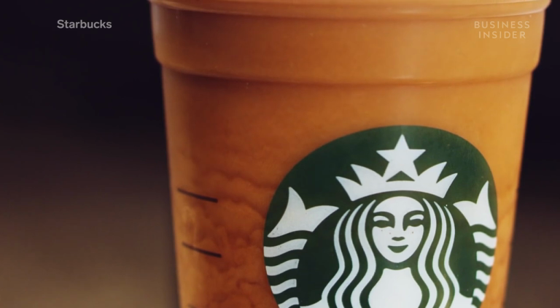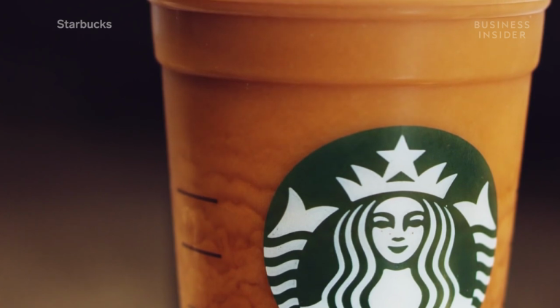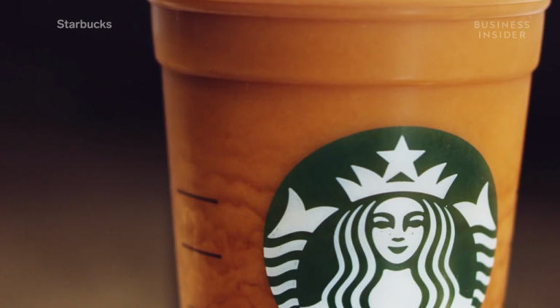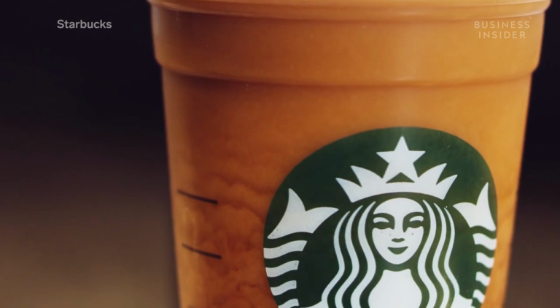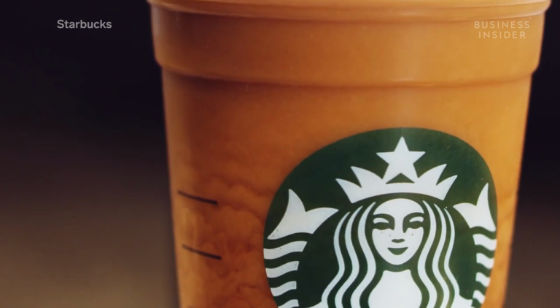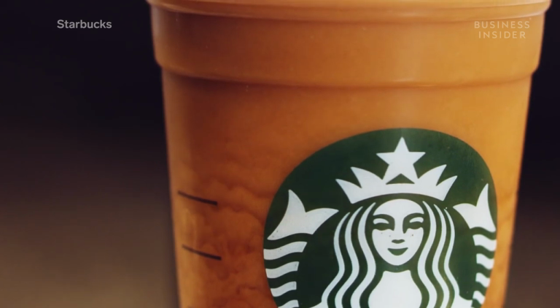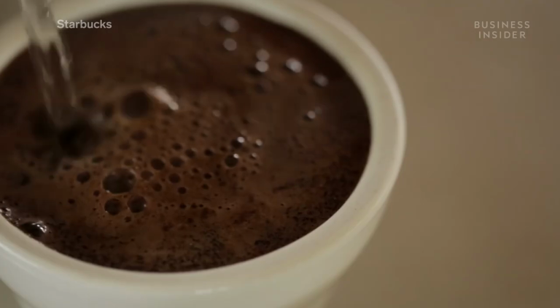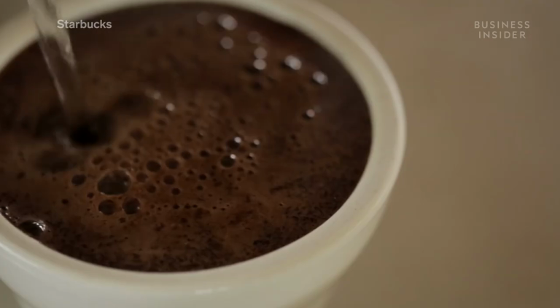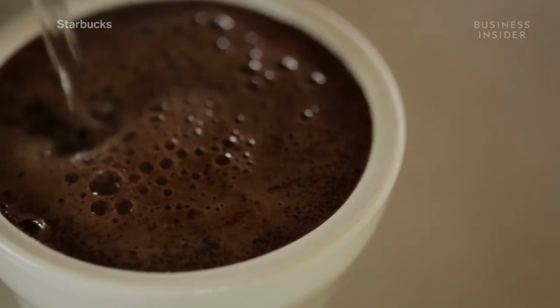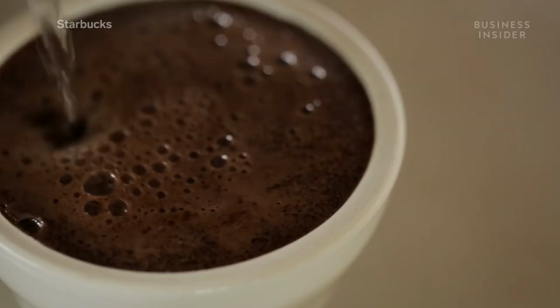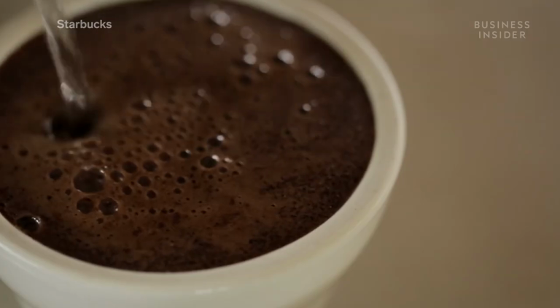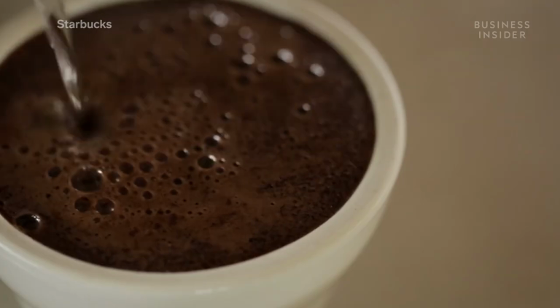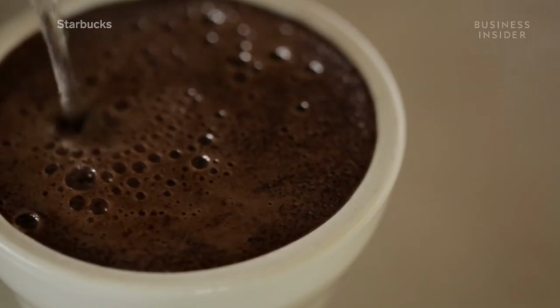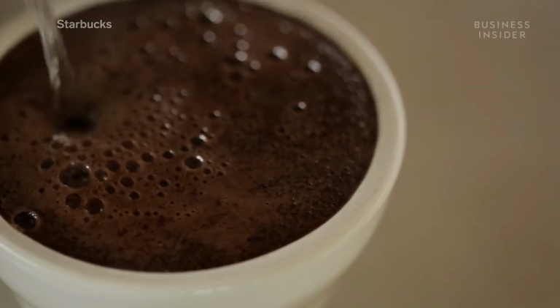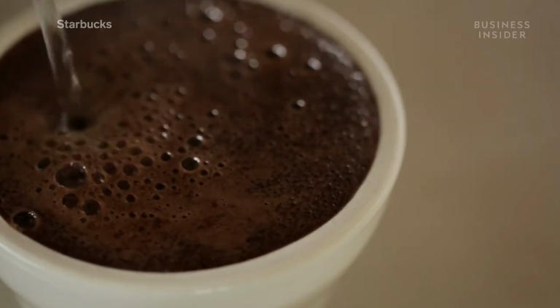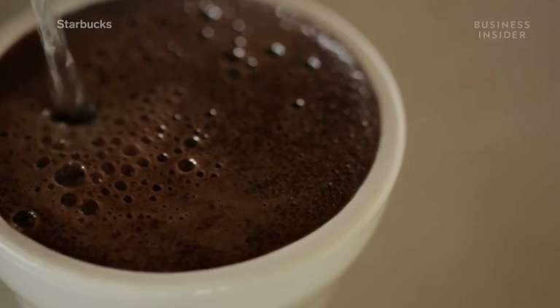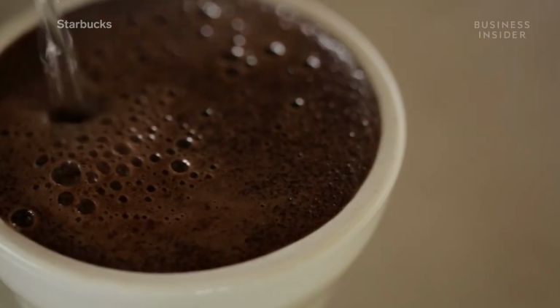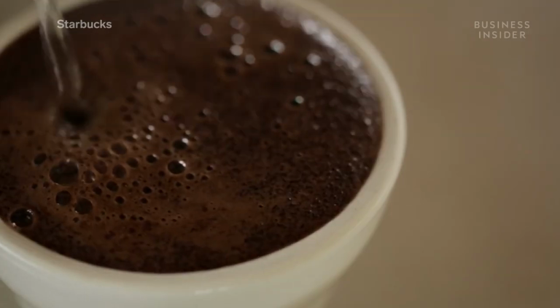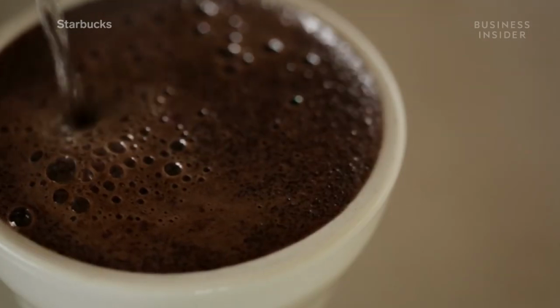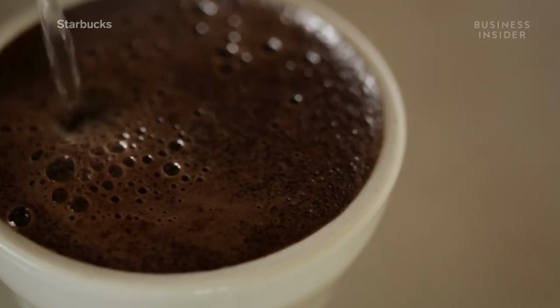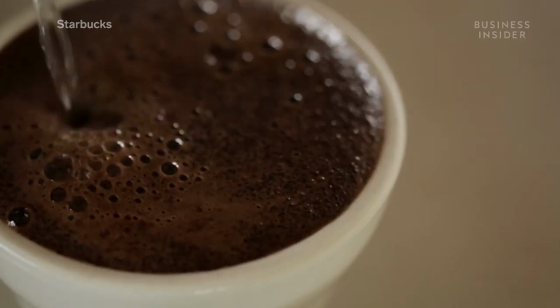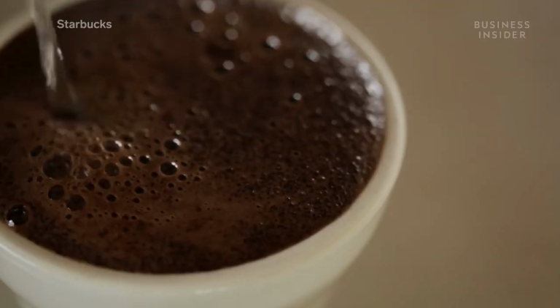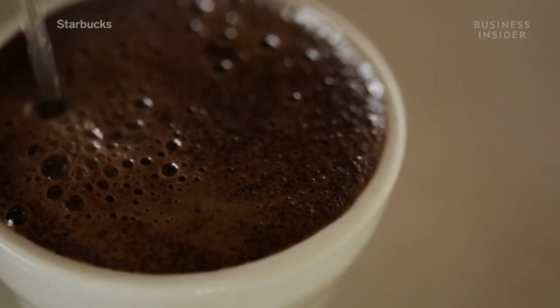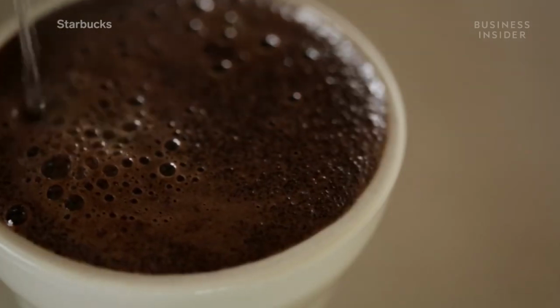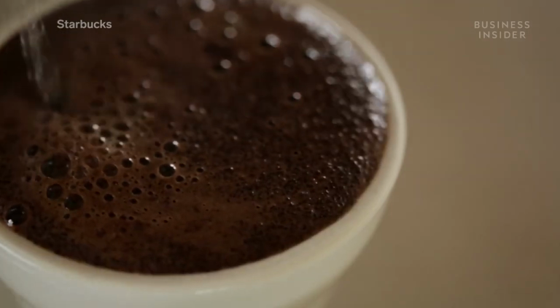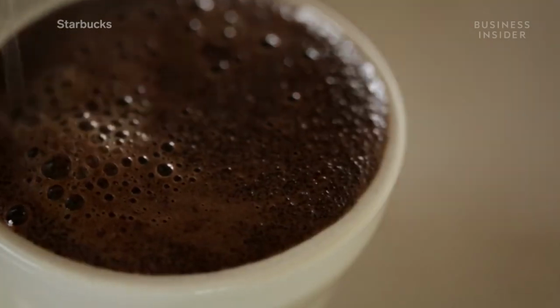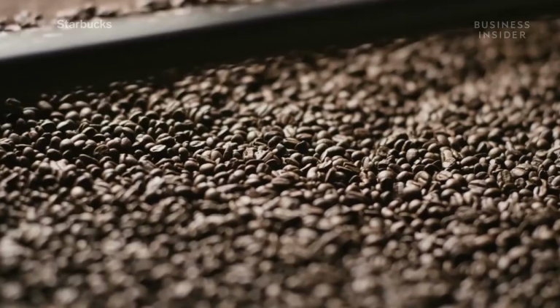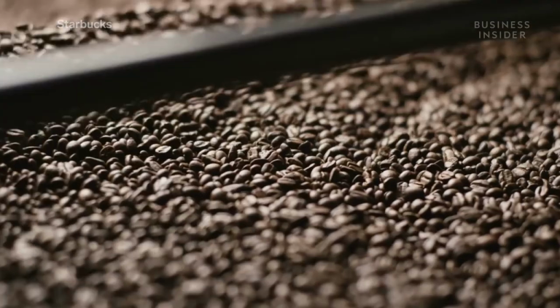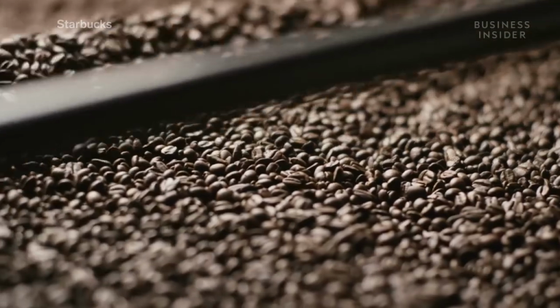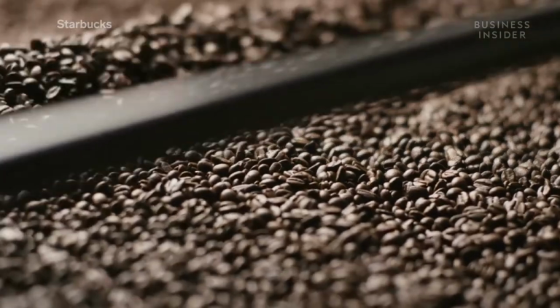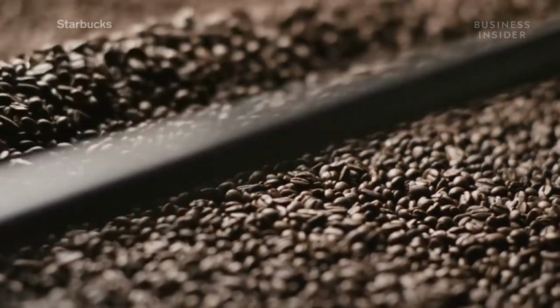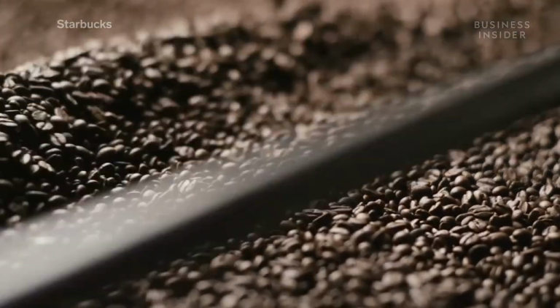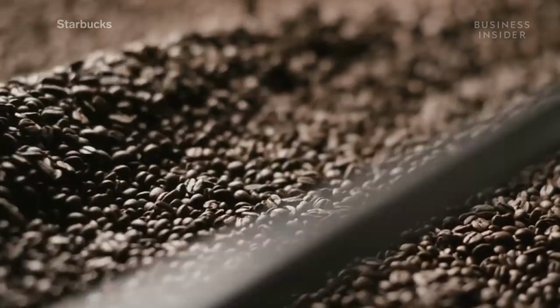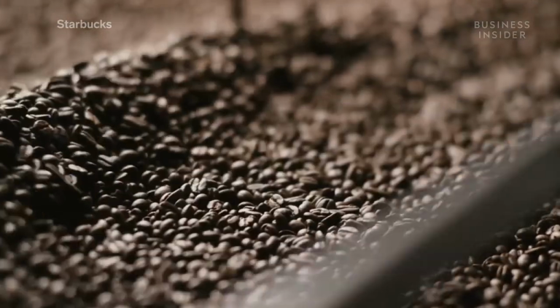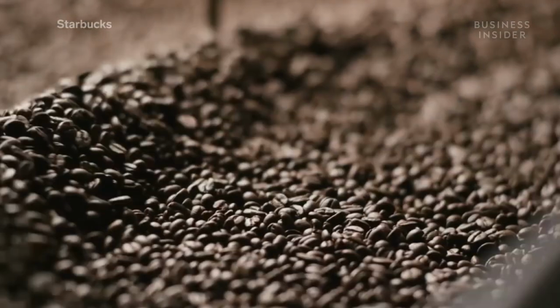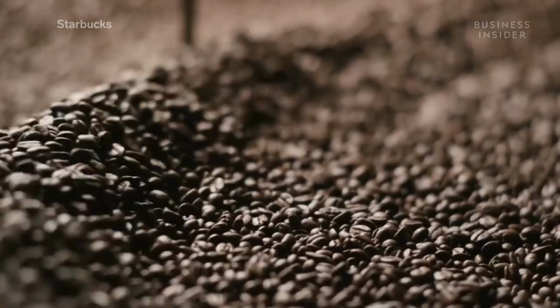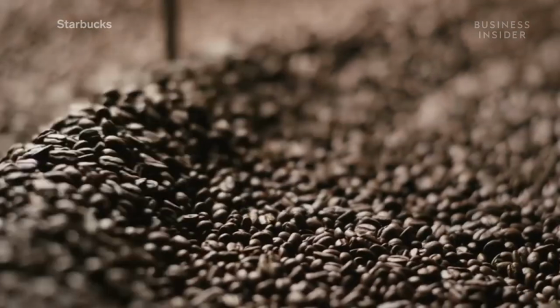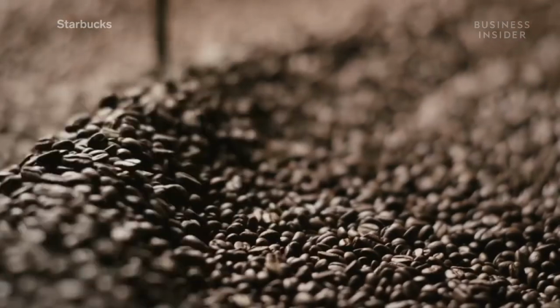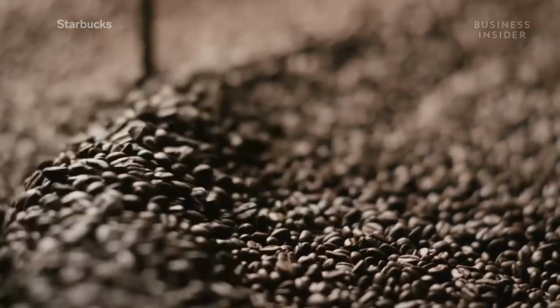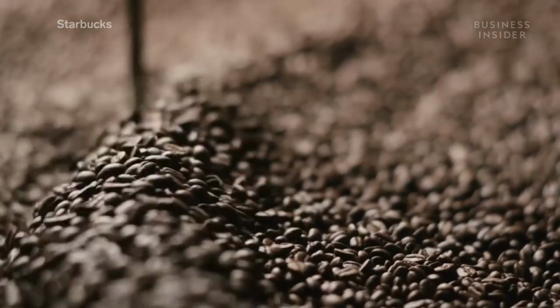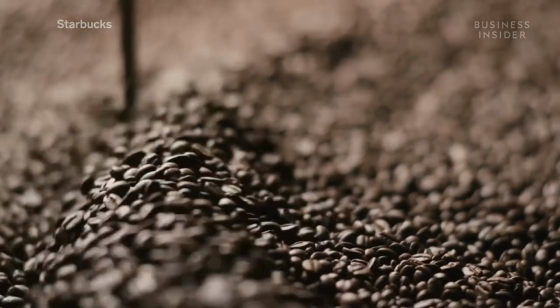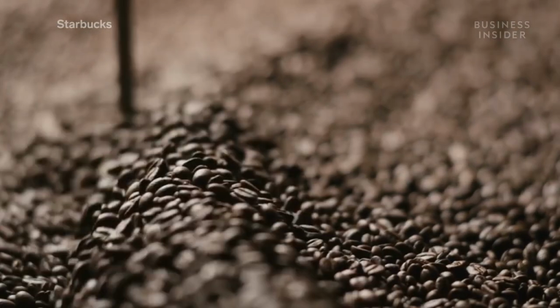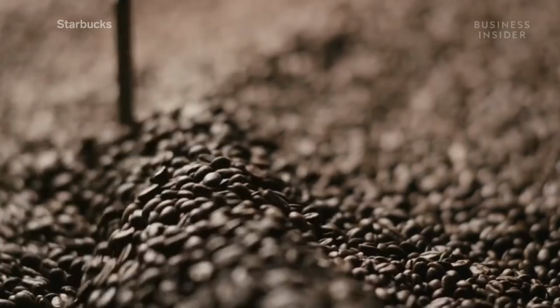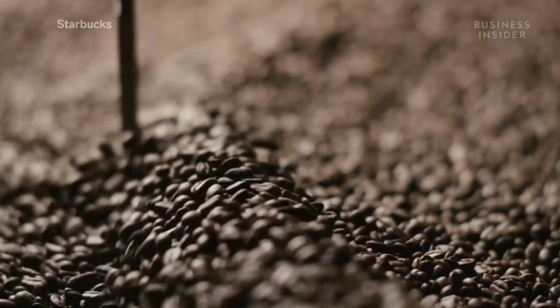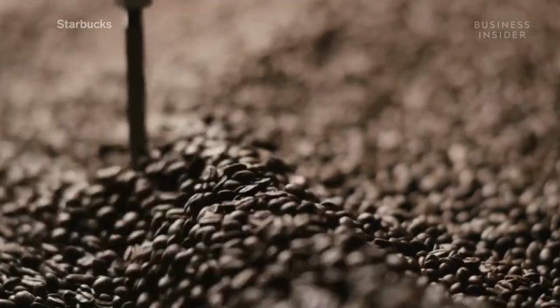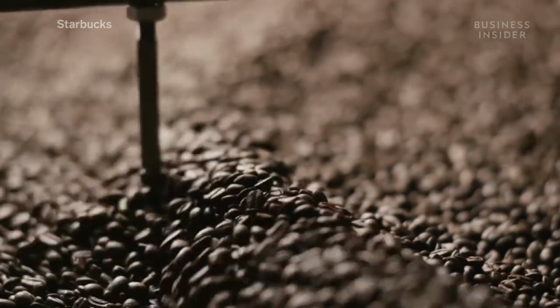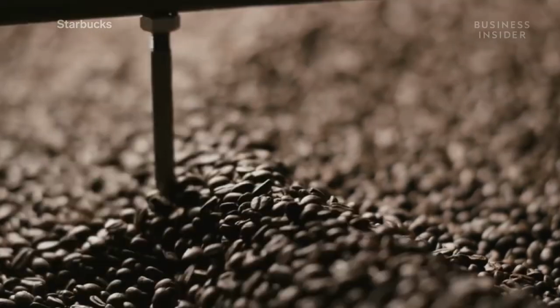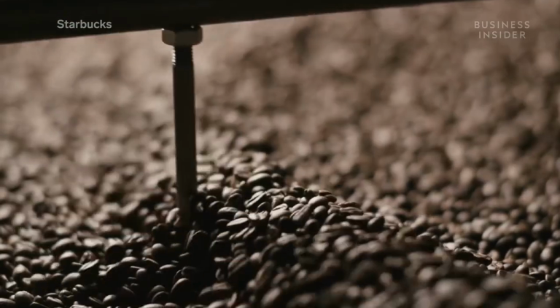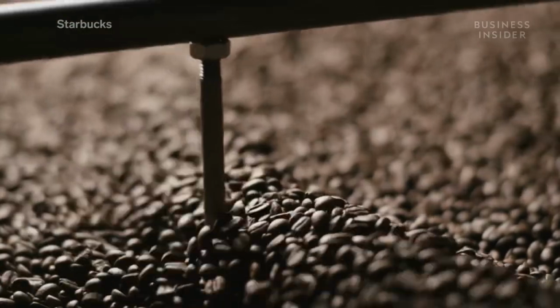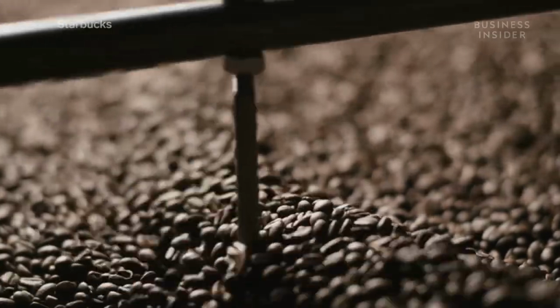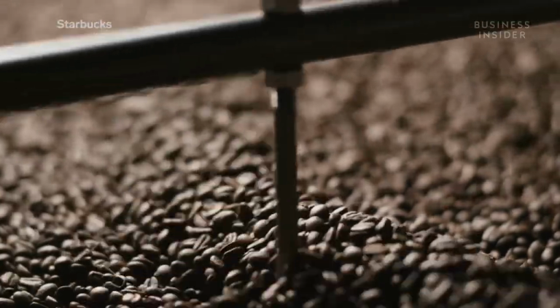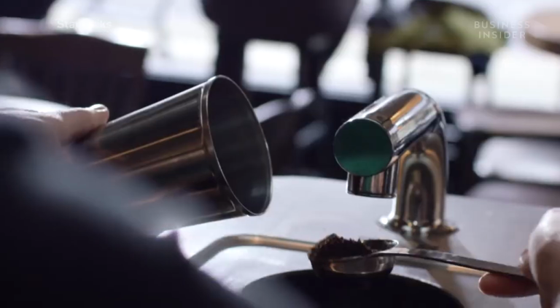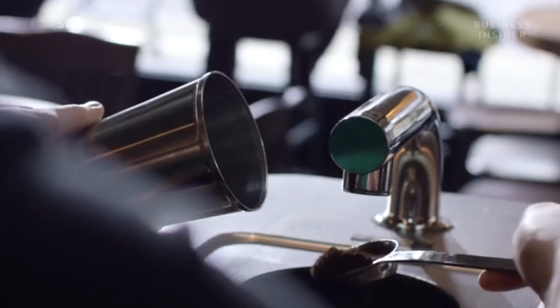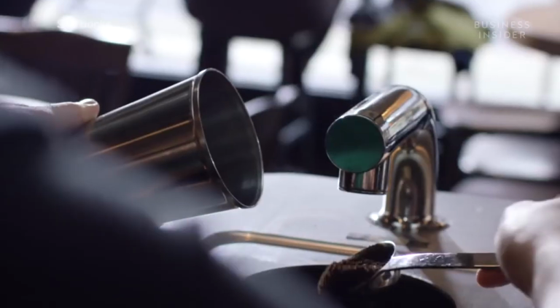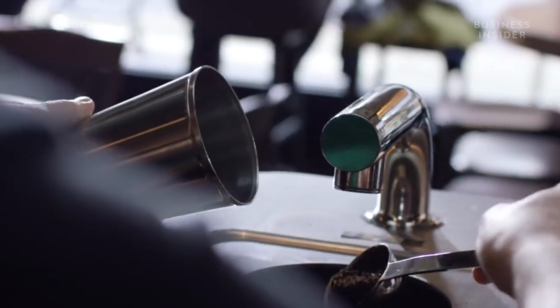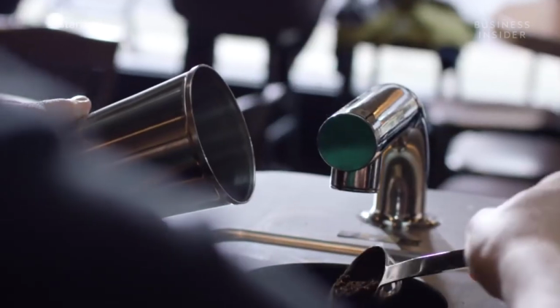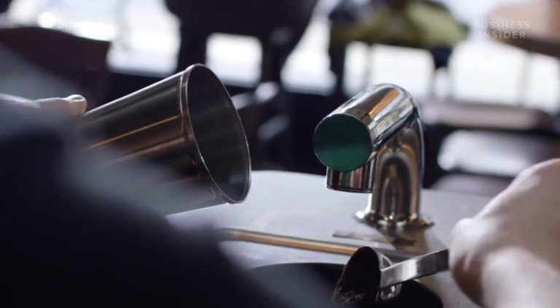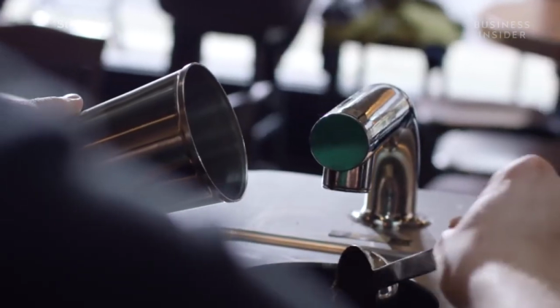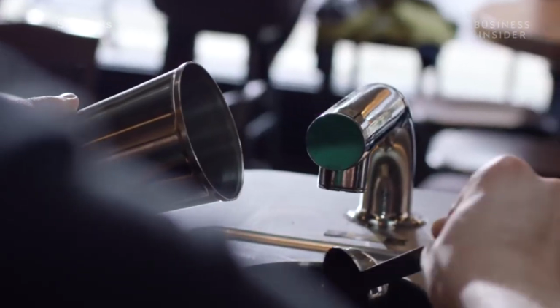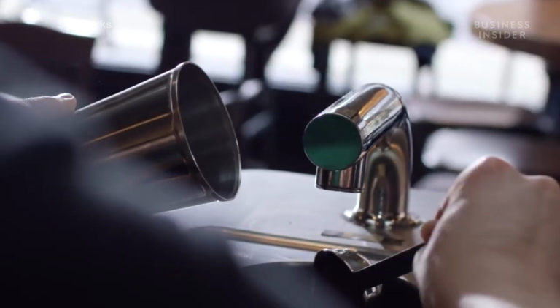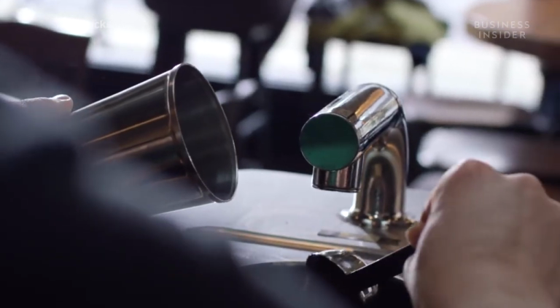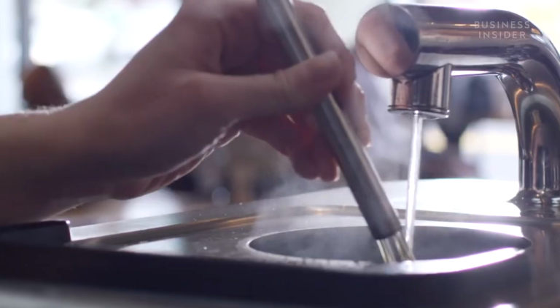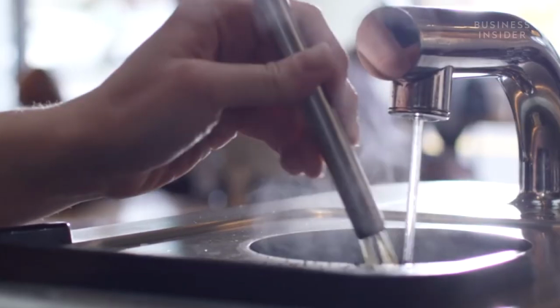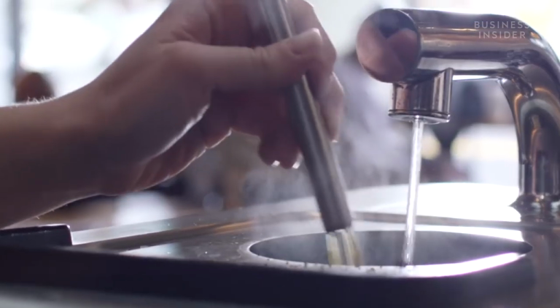There you have it. If you're looking to stay on a coffee budget, you may want to think twice about your daily dose of Starbucks.